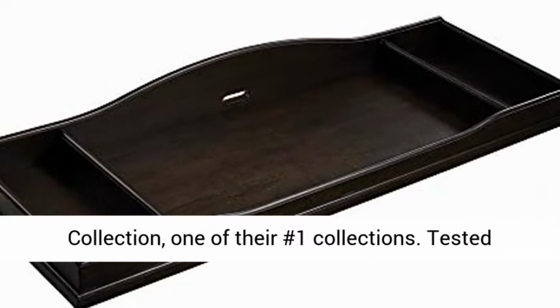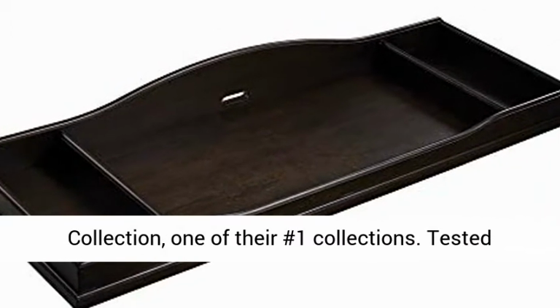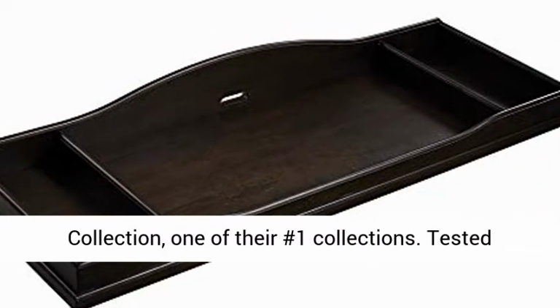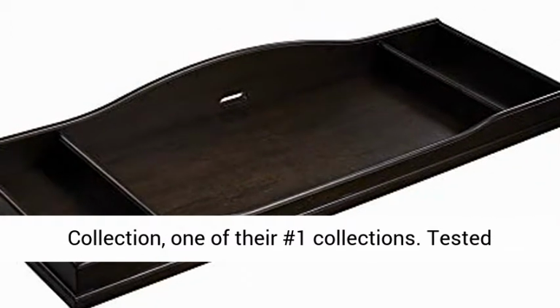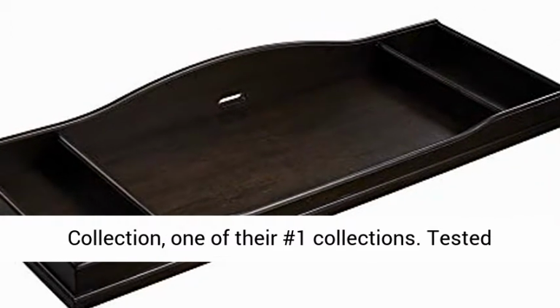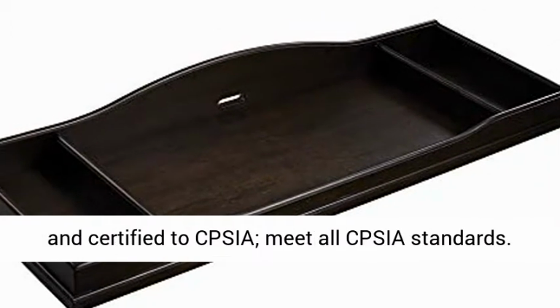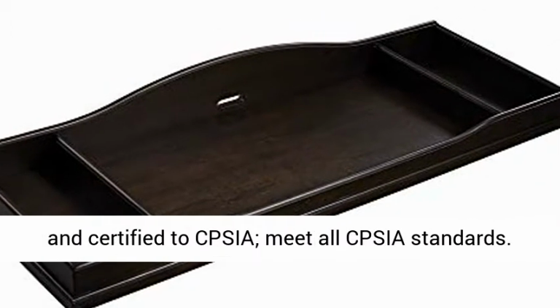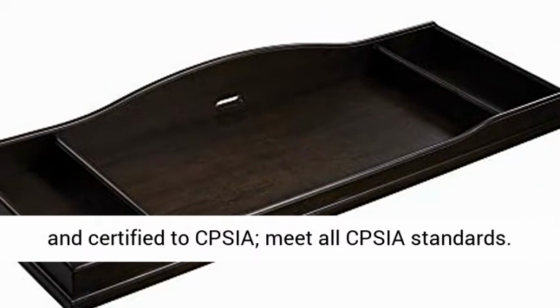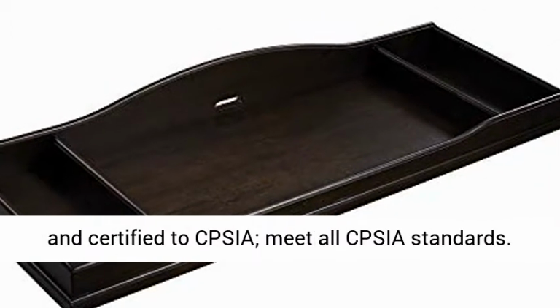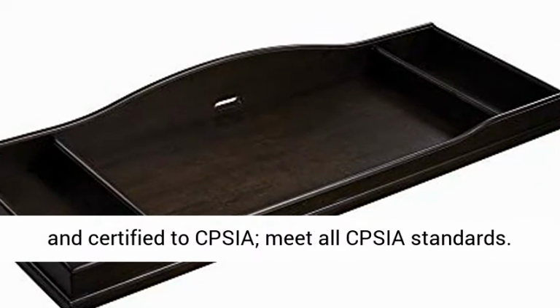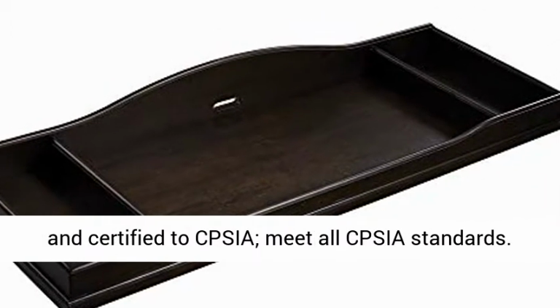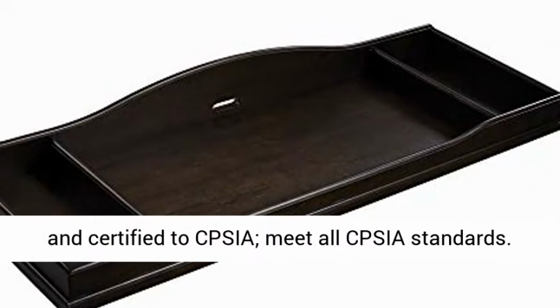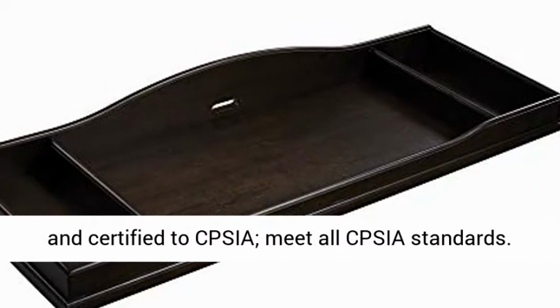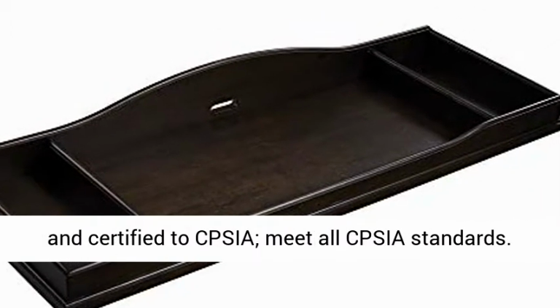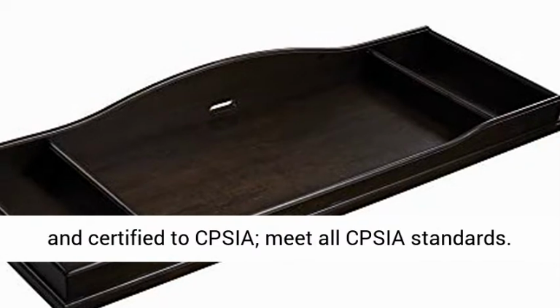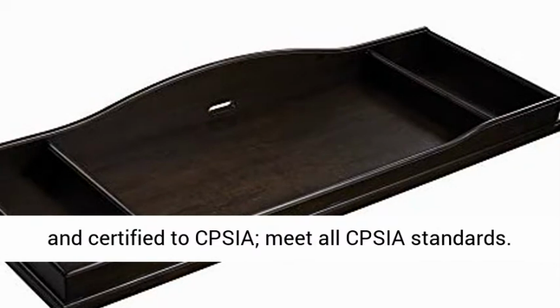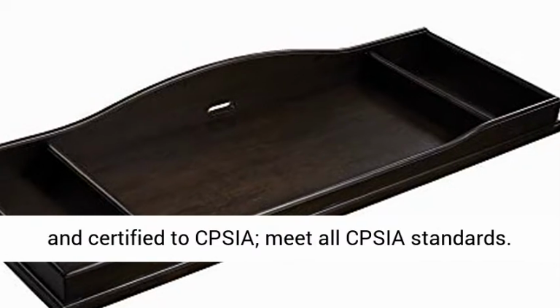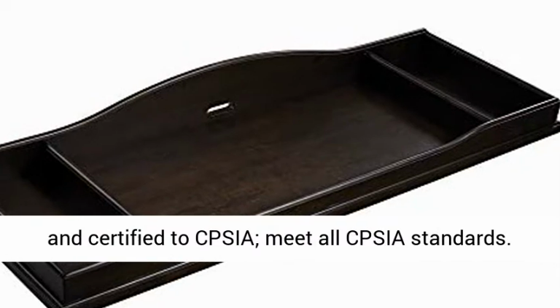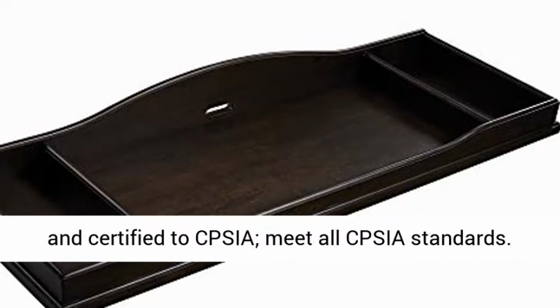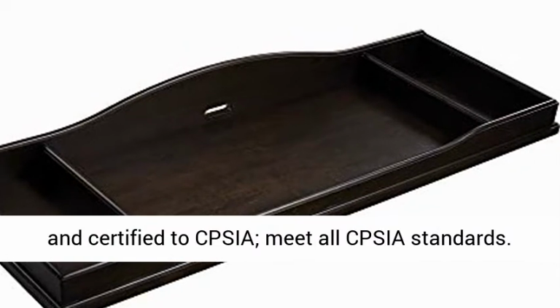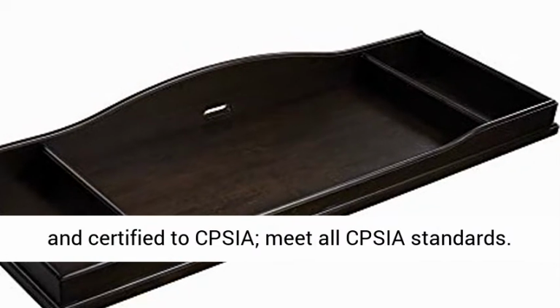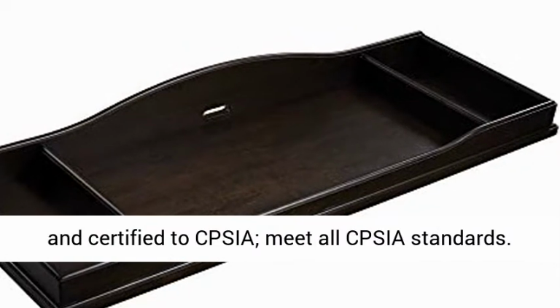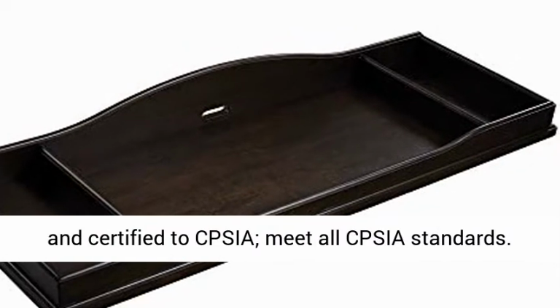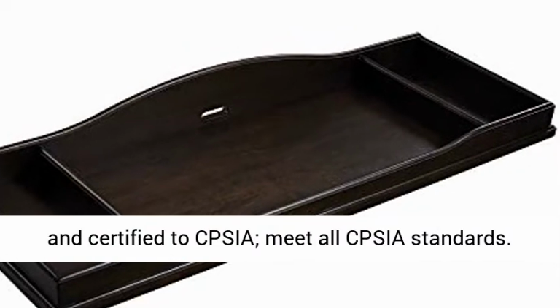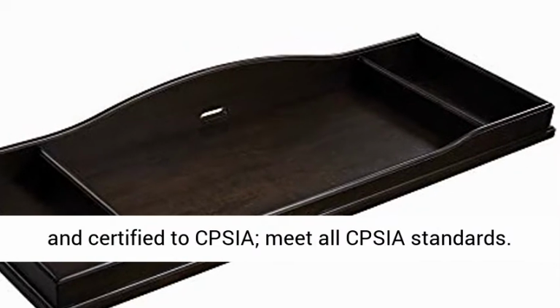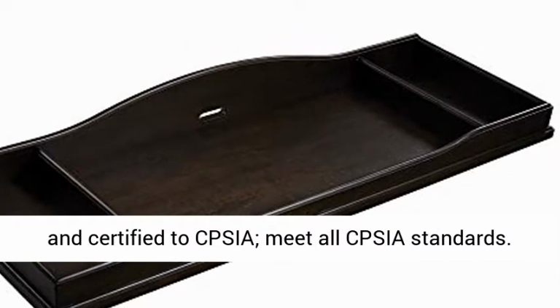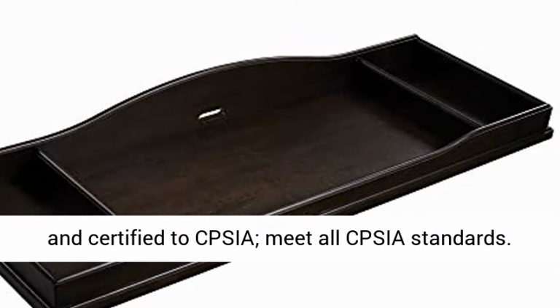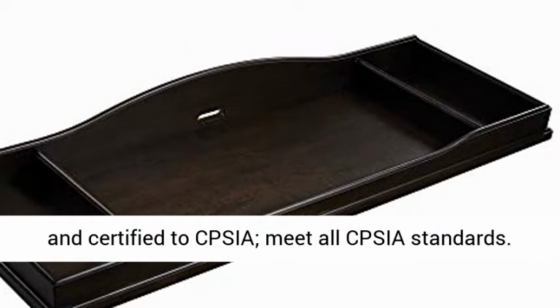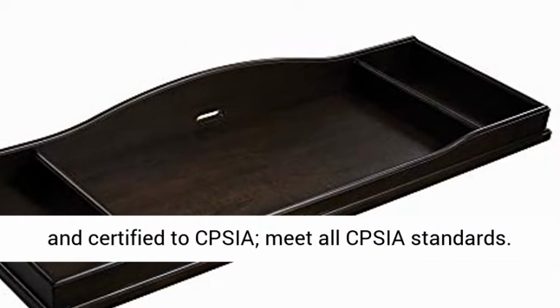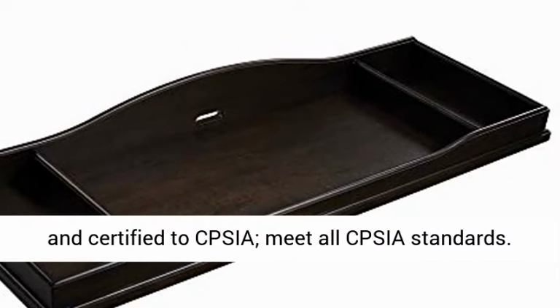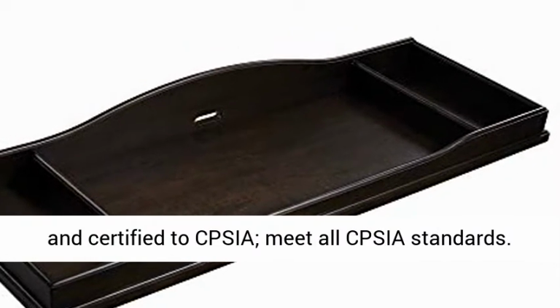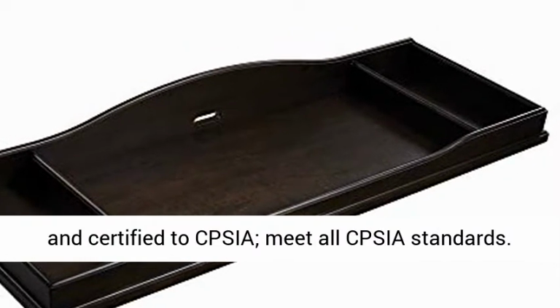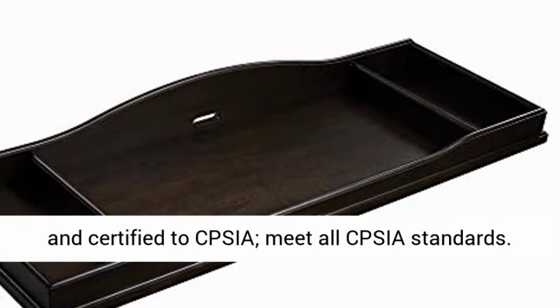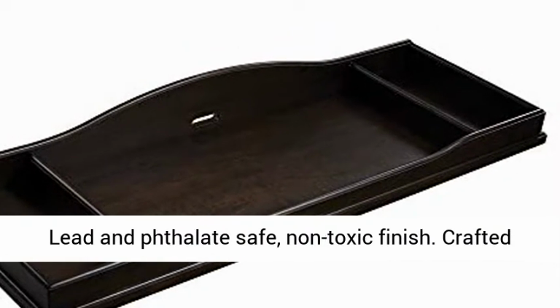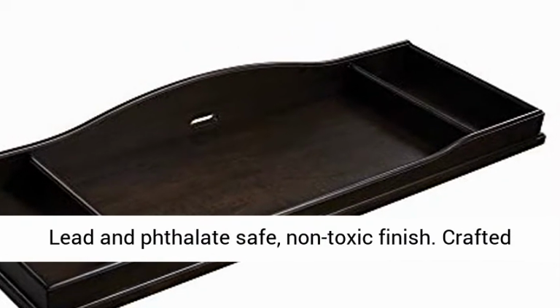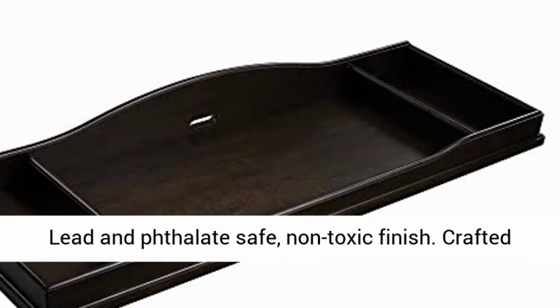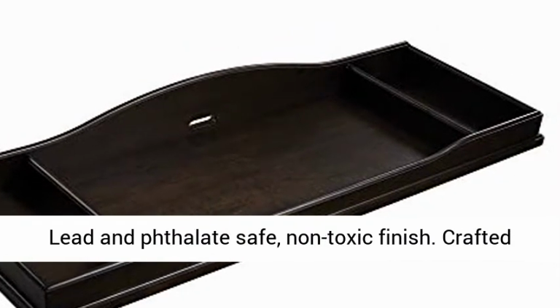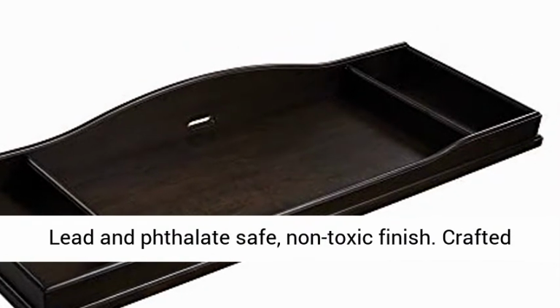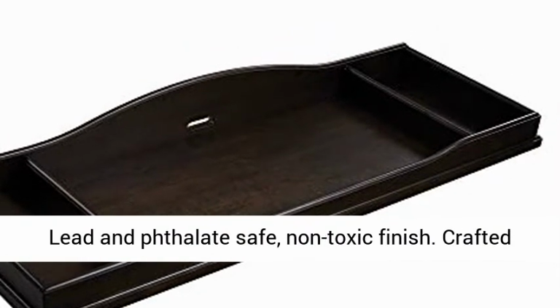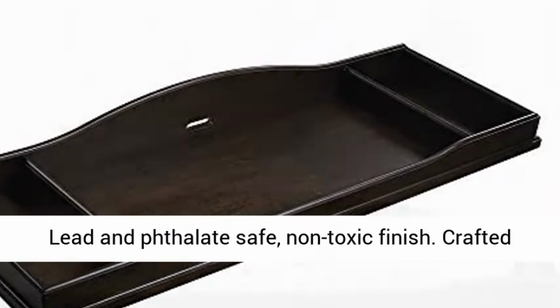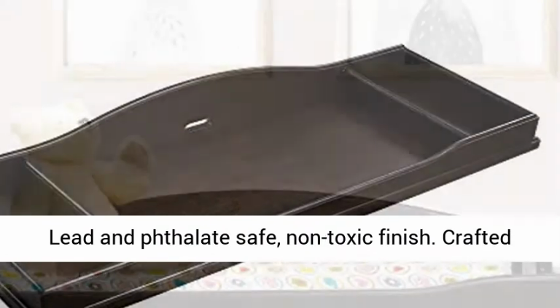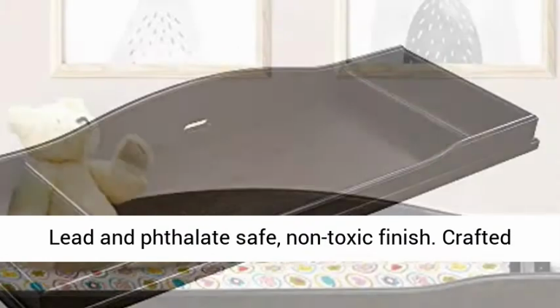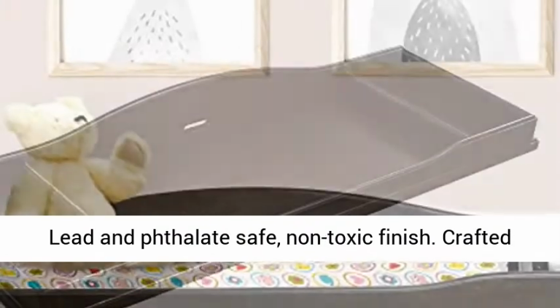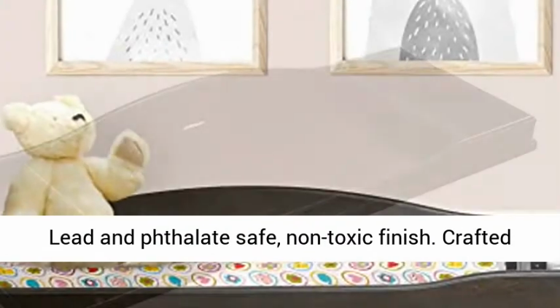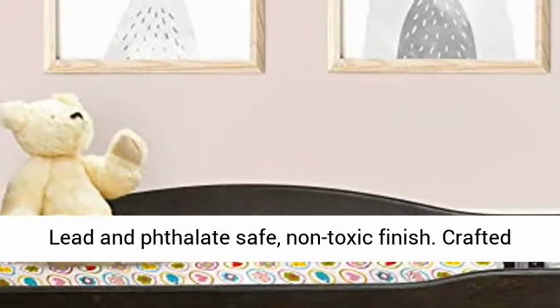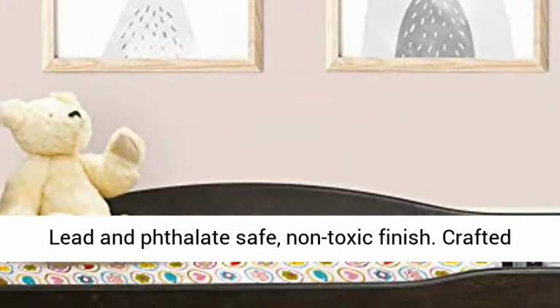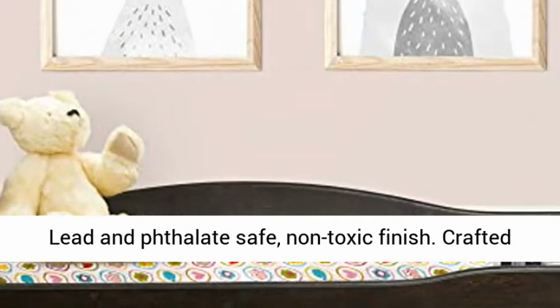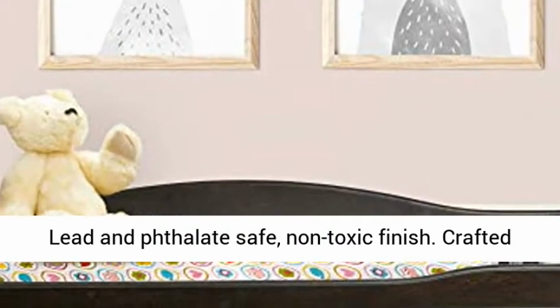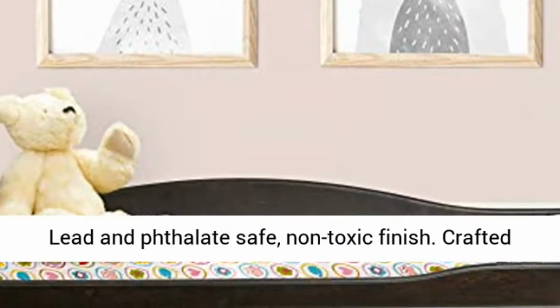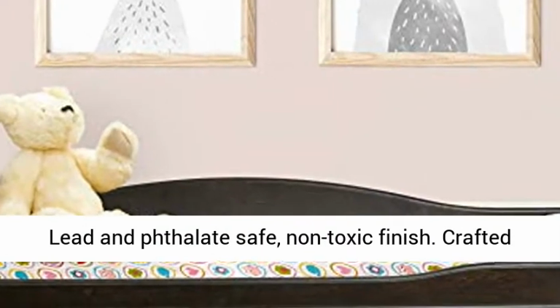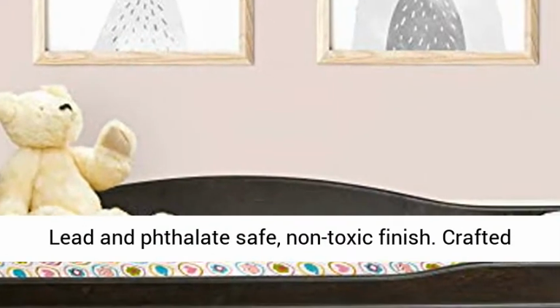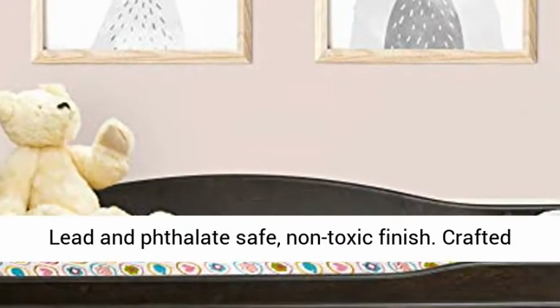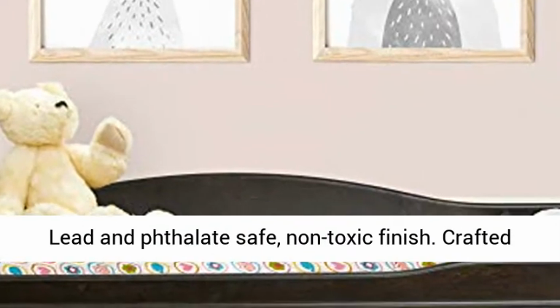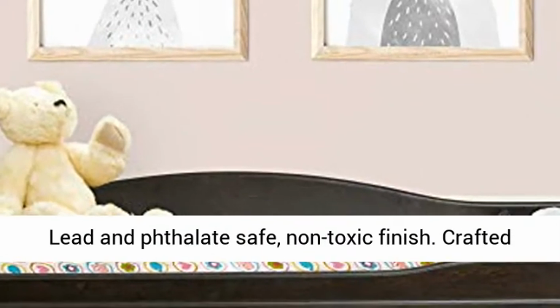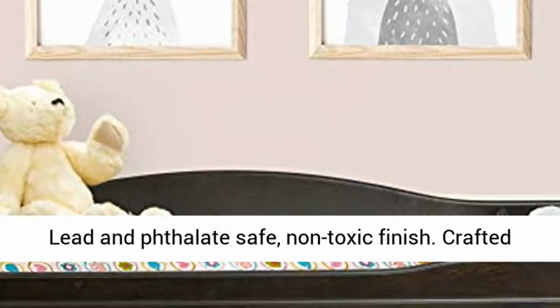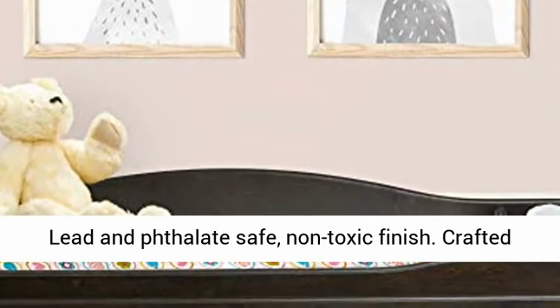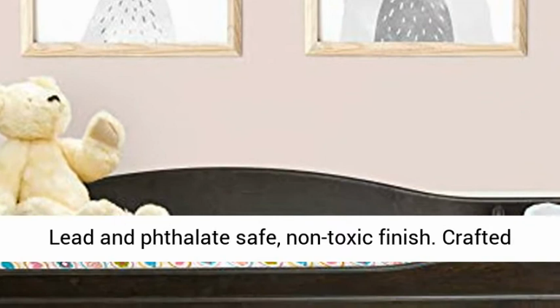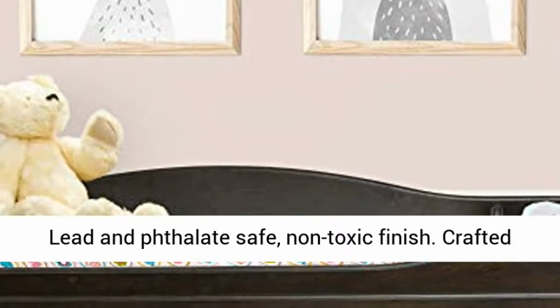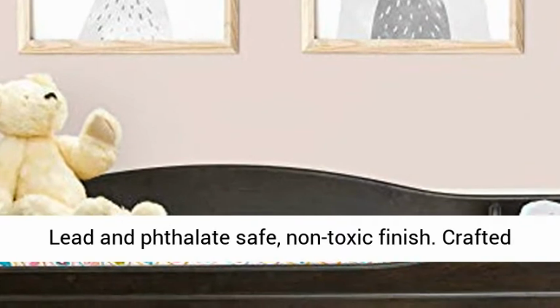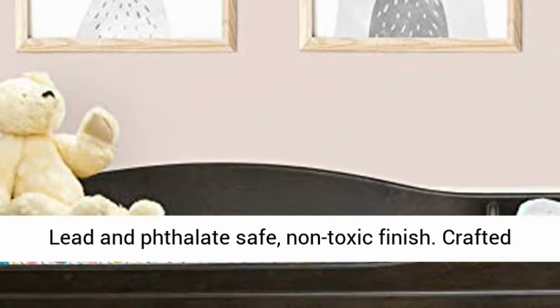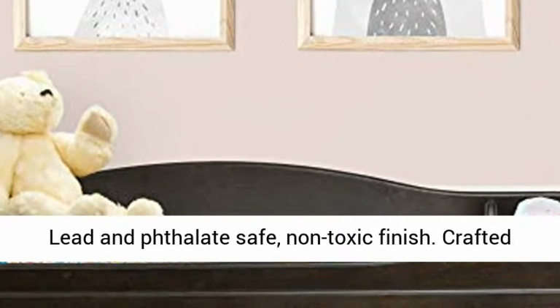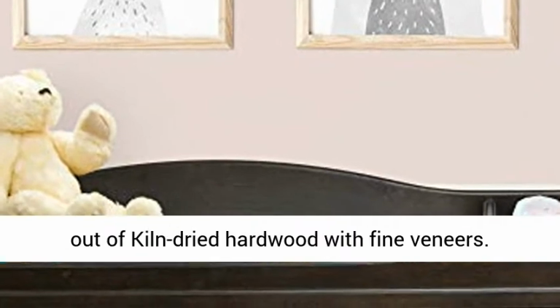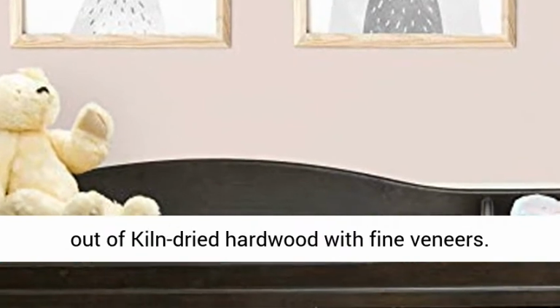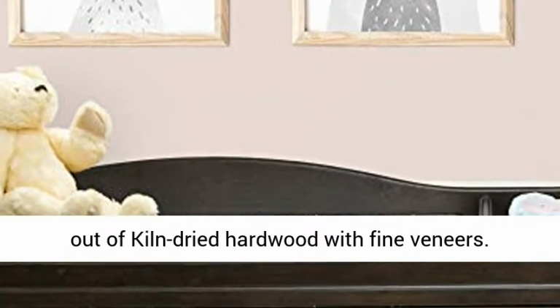Tested and certified to CPSIA. Meets all CPSIA standards. Lead and phthalate safe, non-toxic finish.